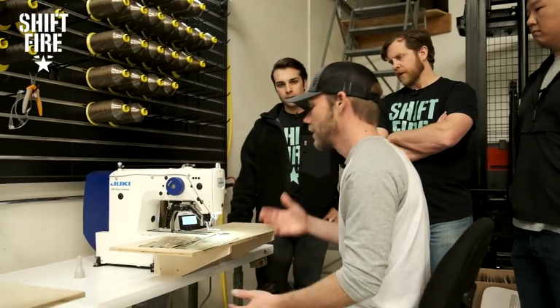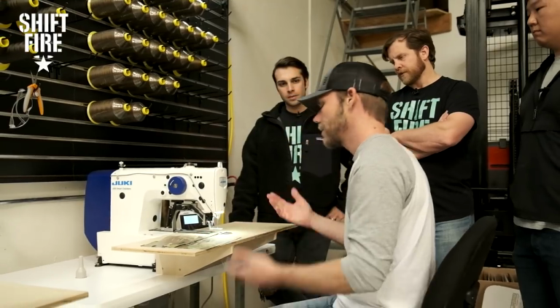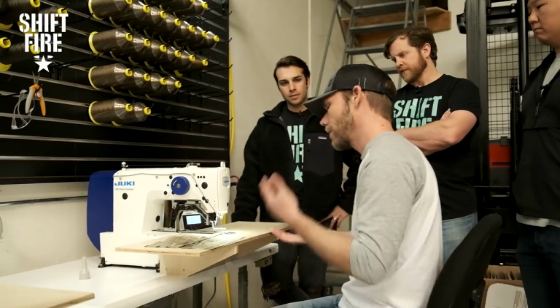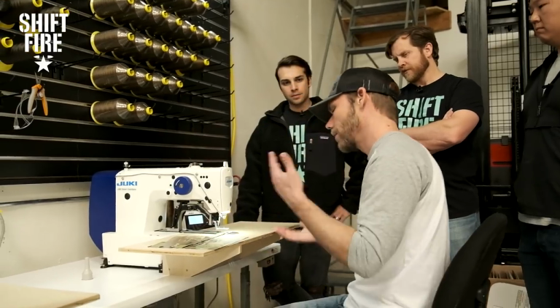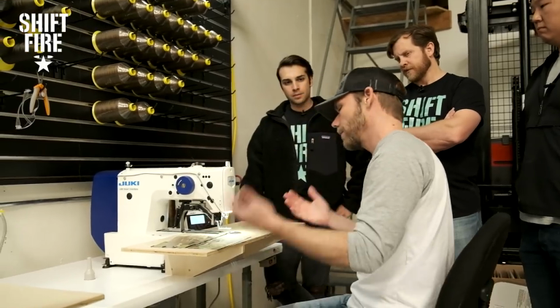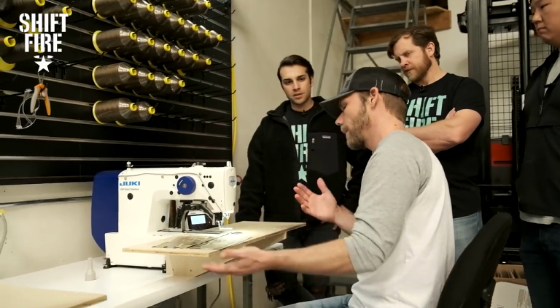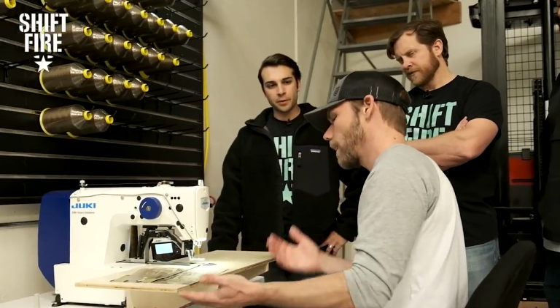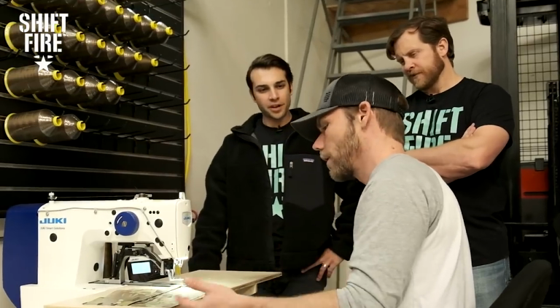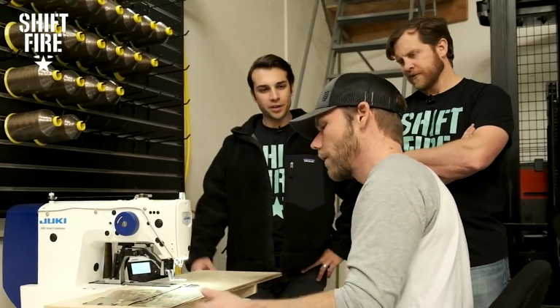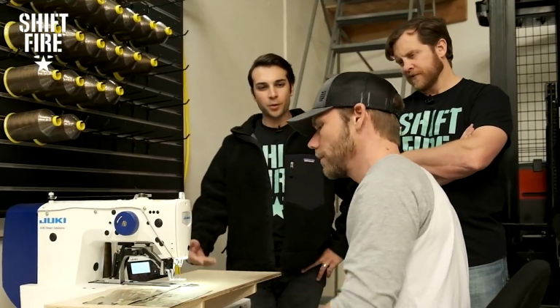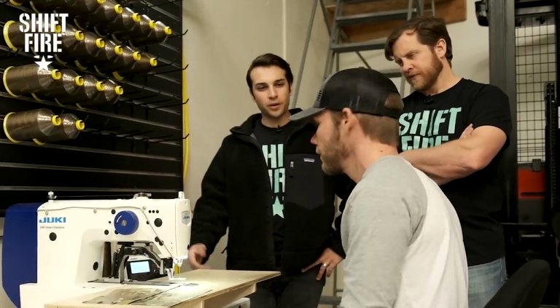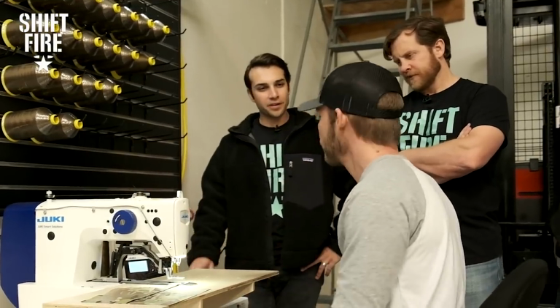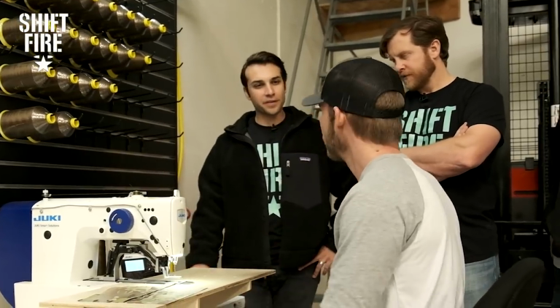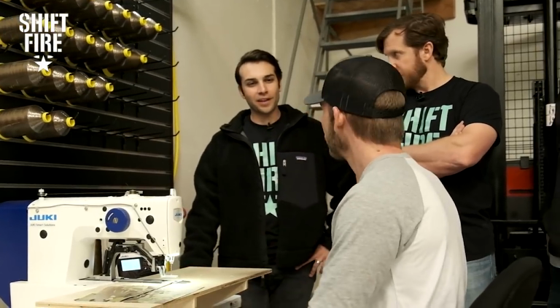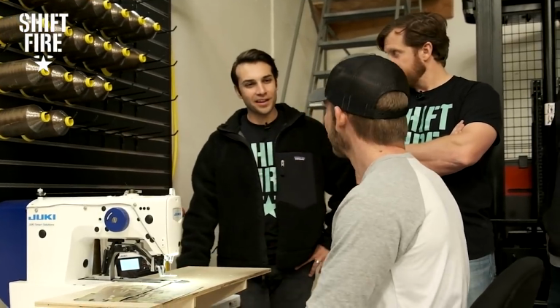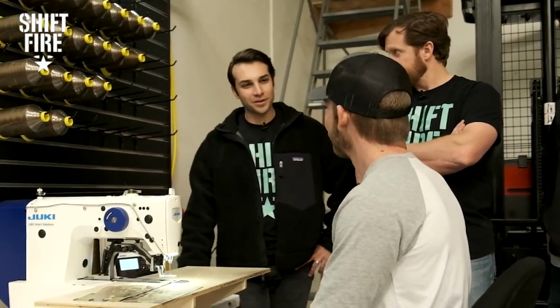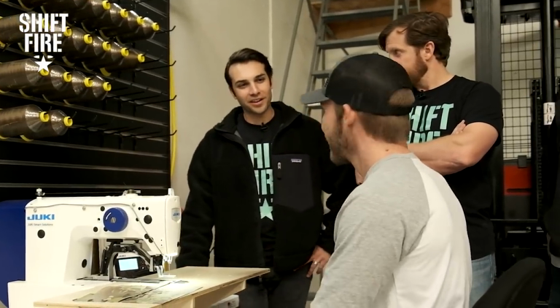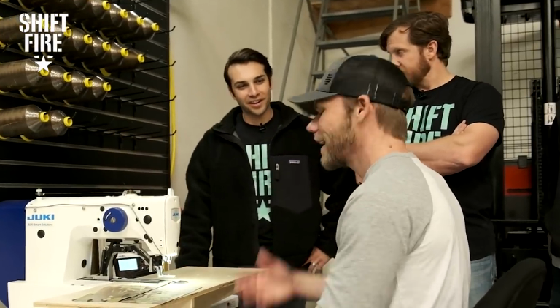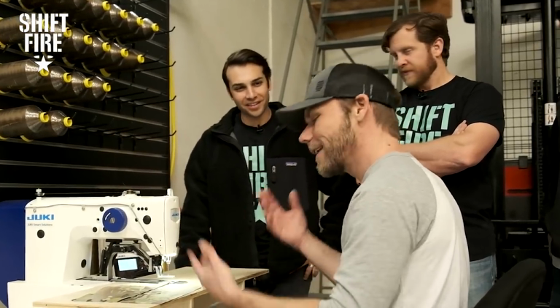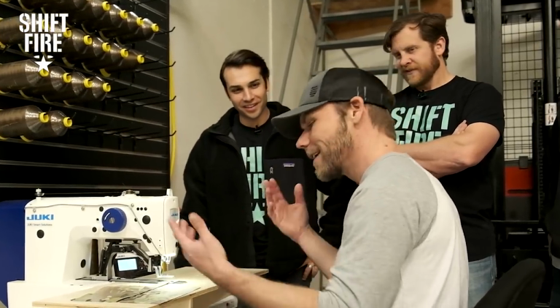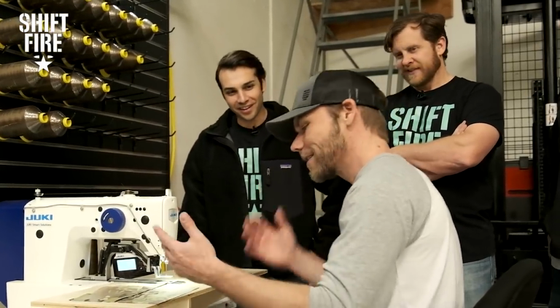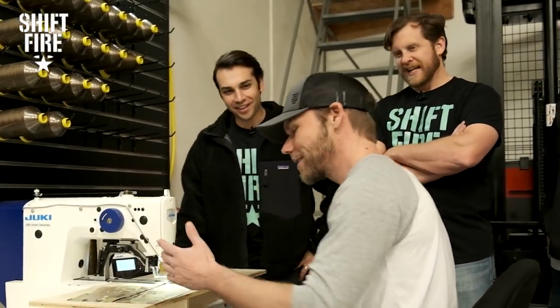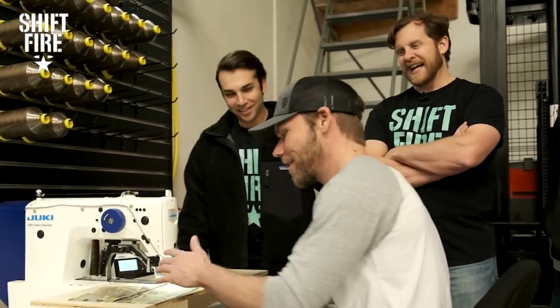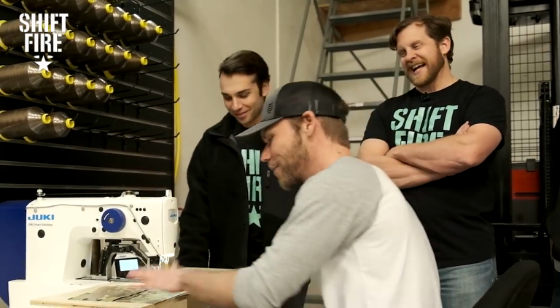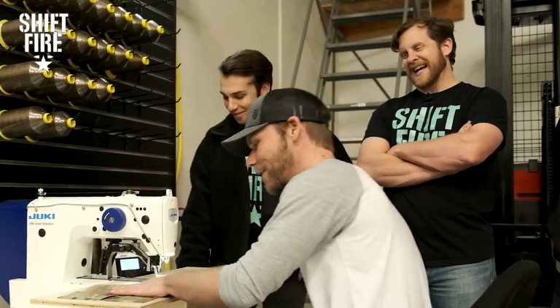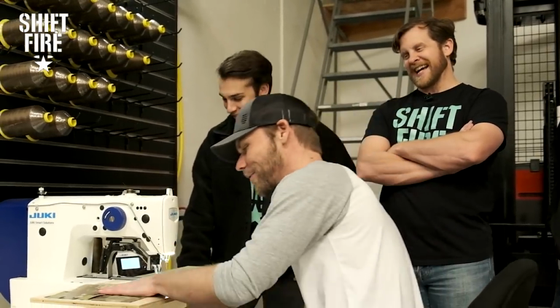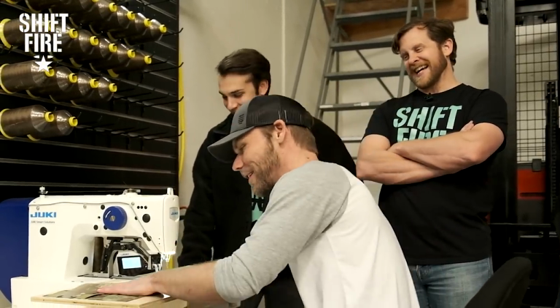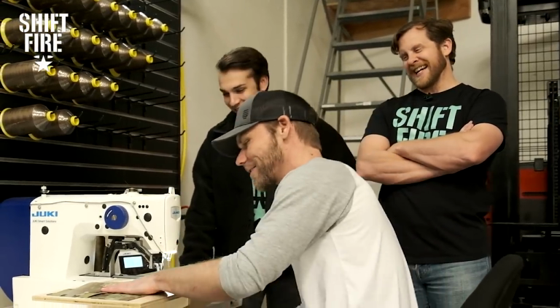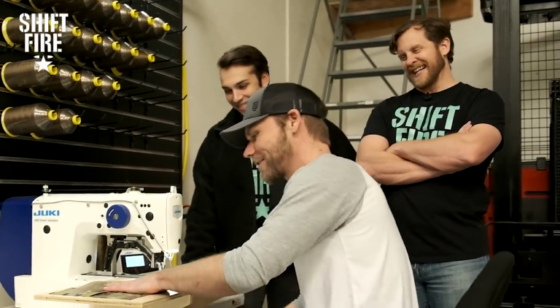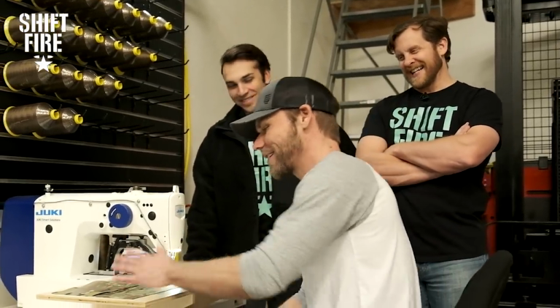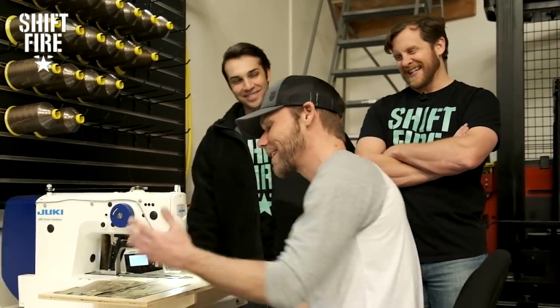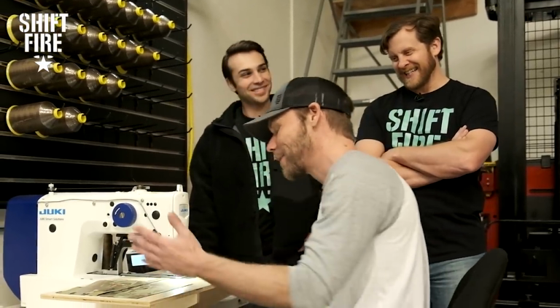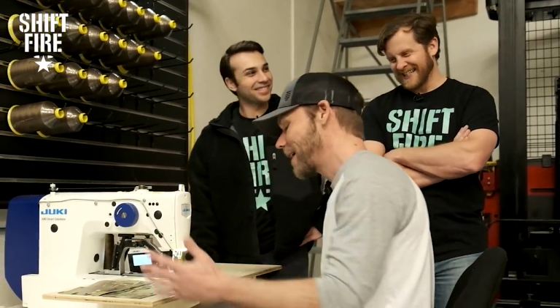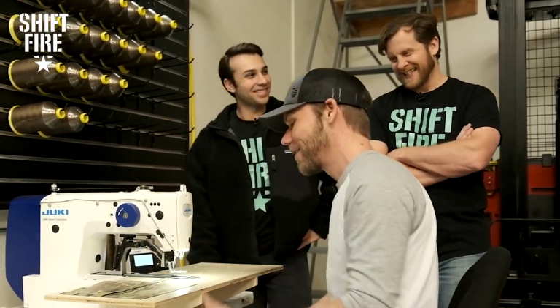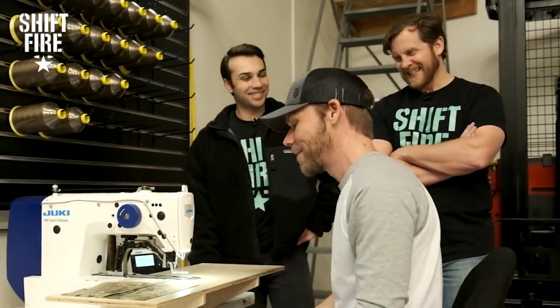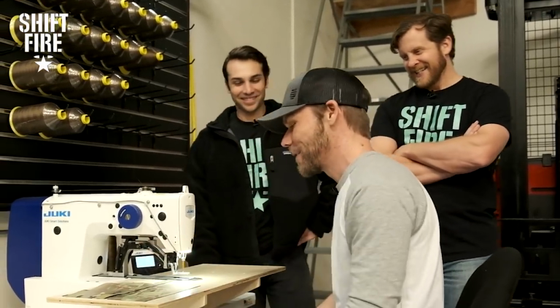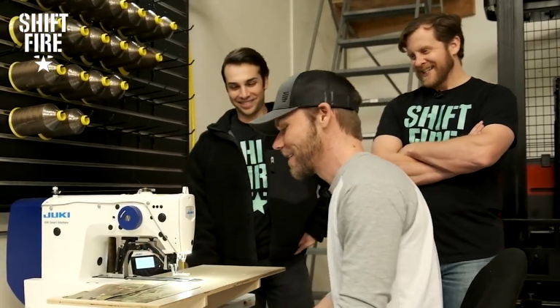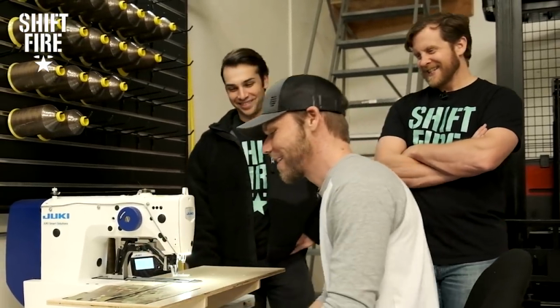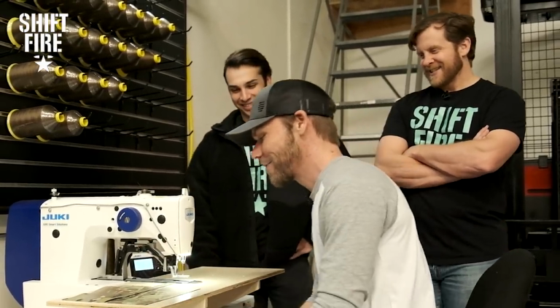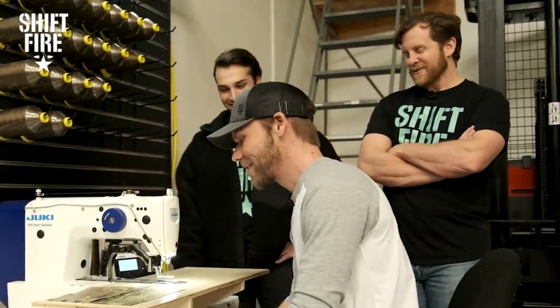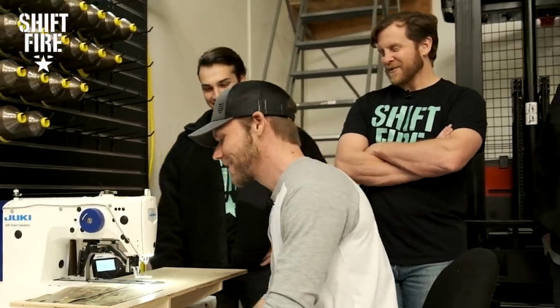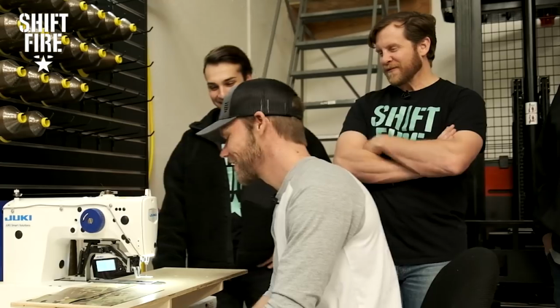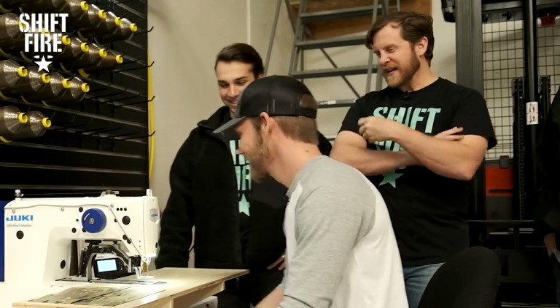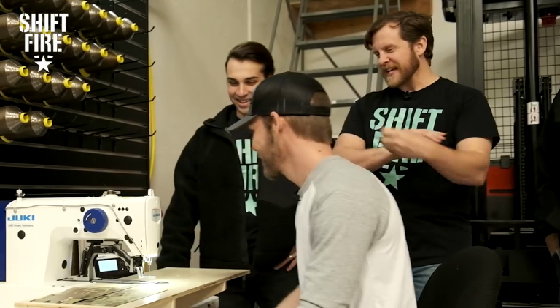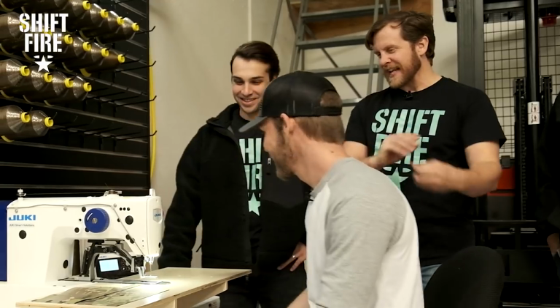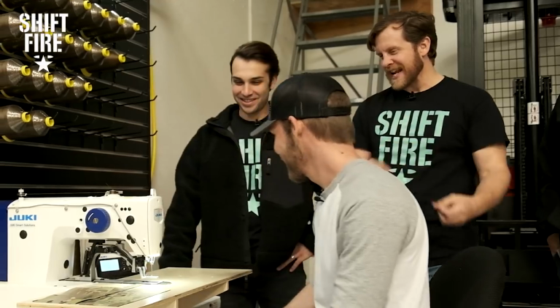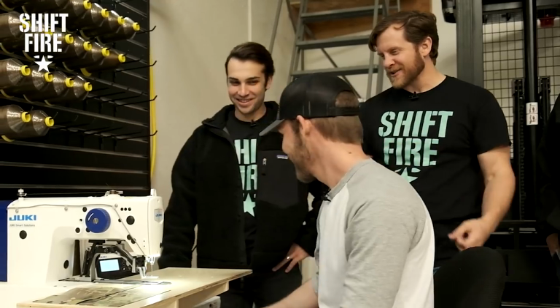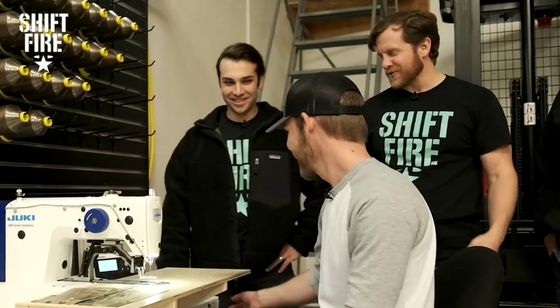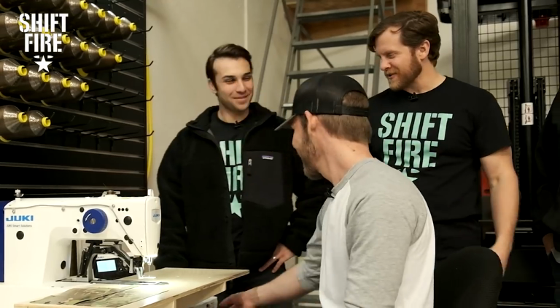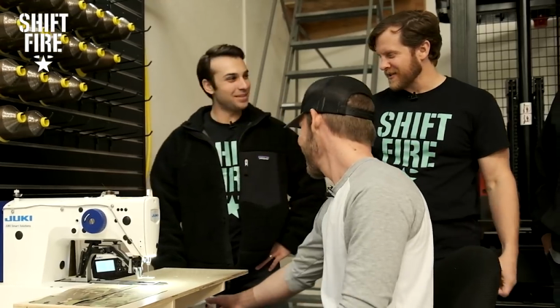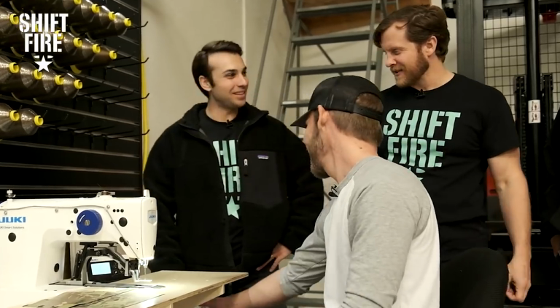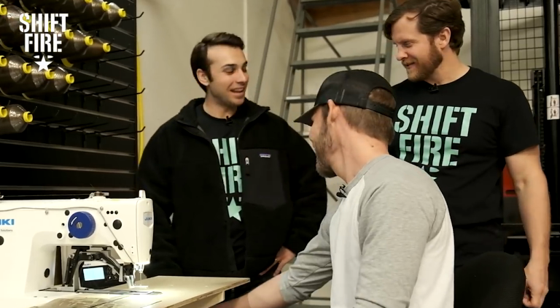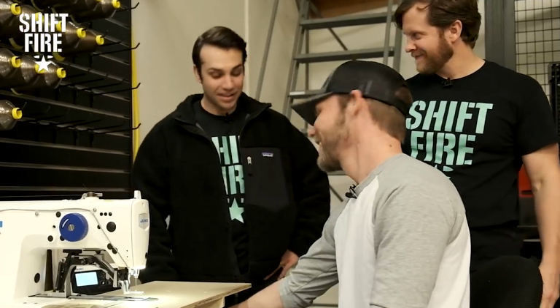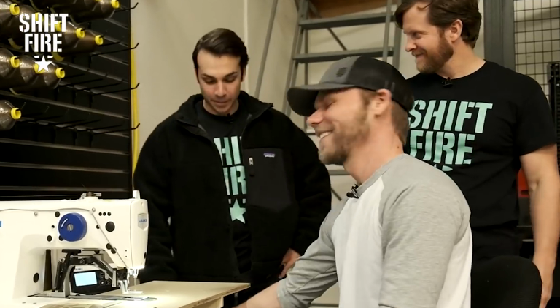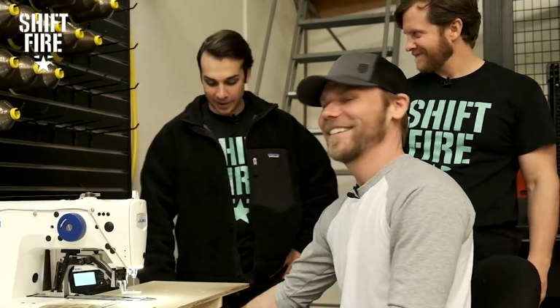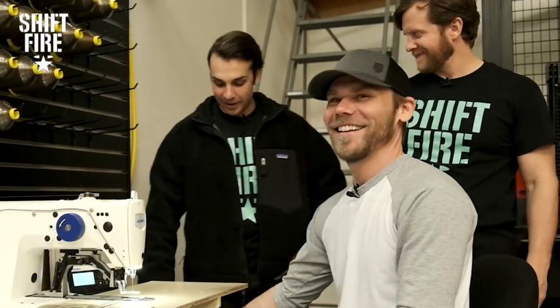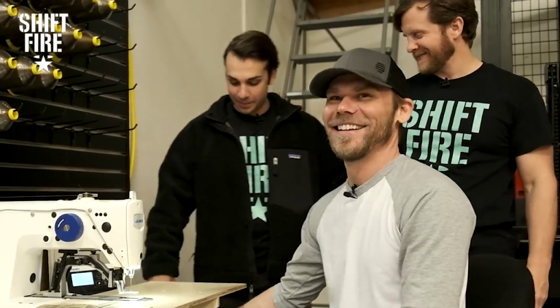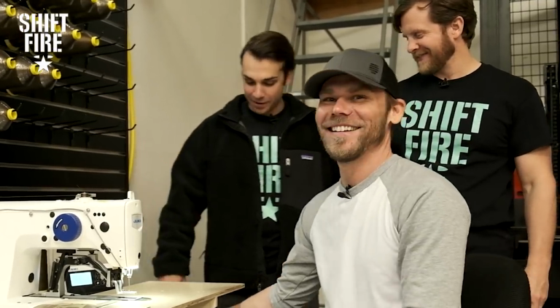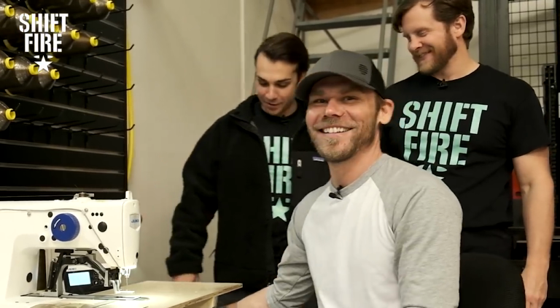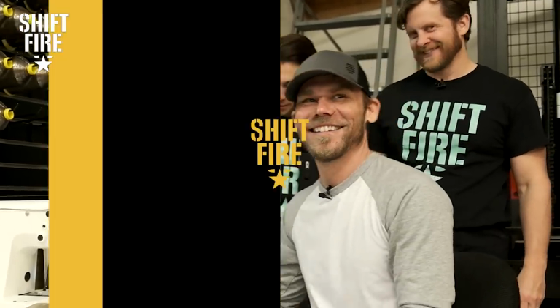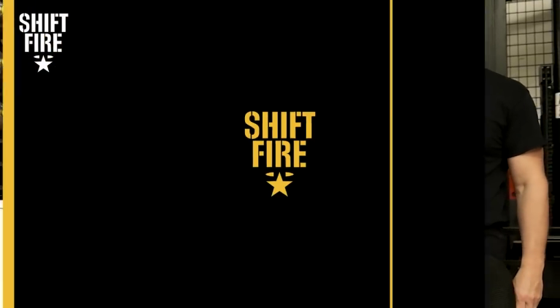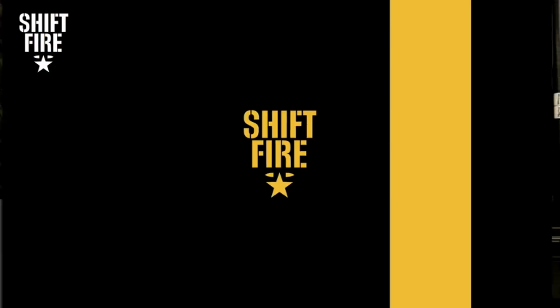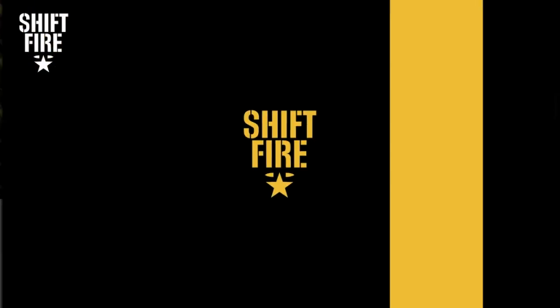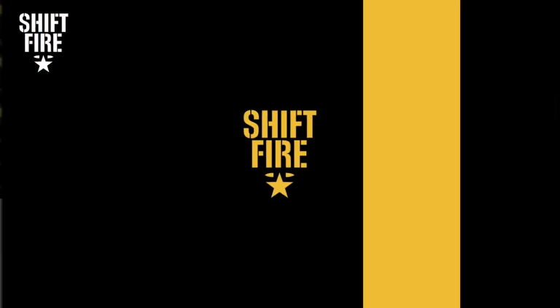So another win for laser cut — in our opinion anyway. Those freaking lasers.